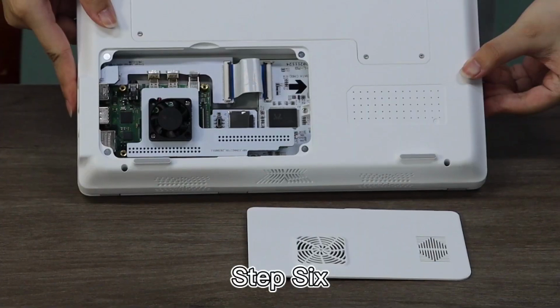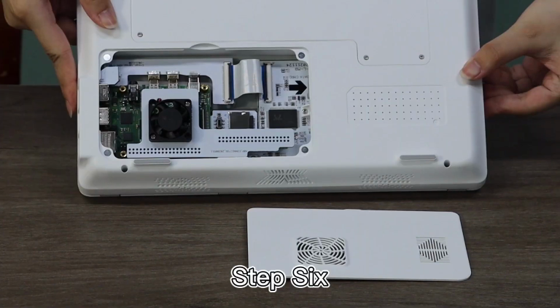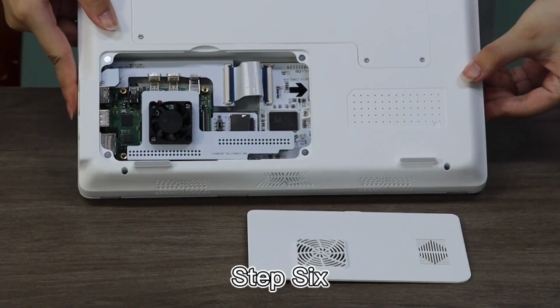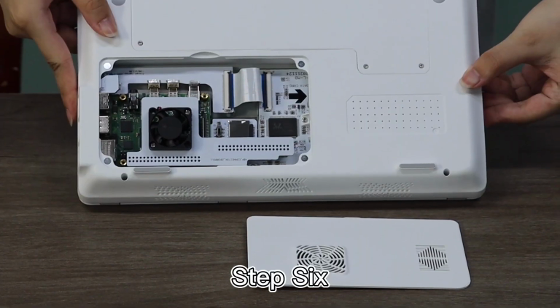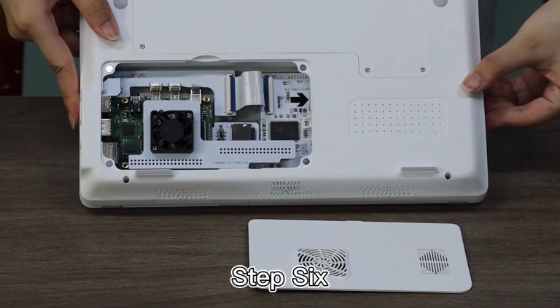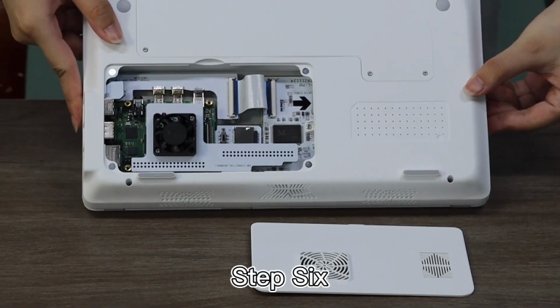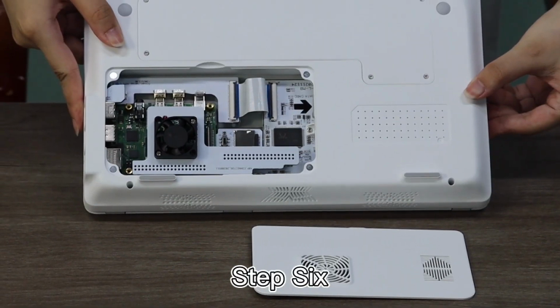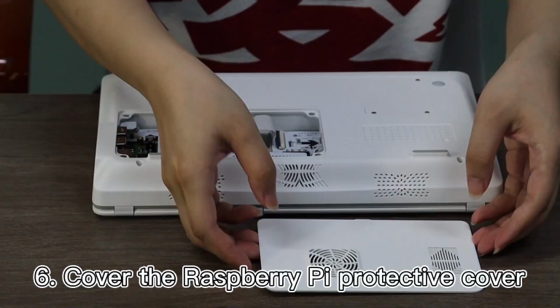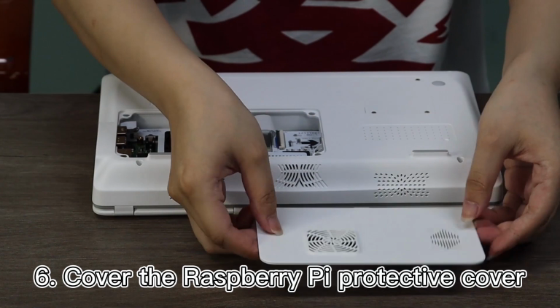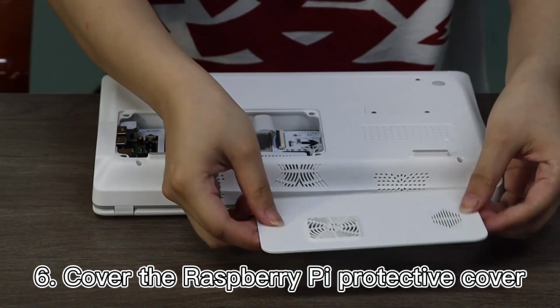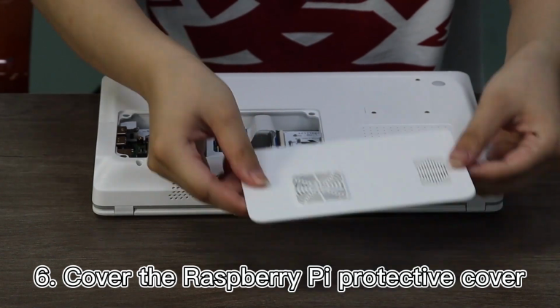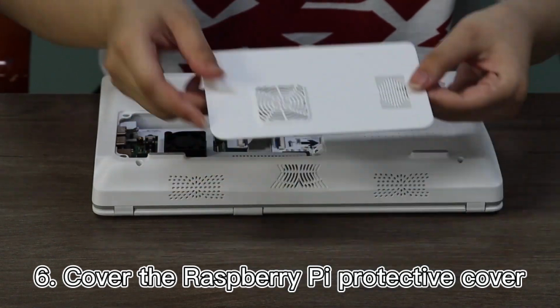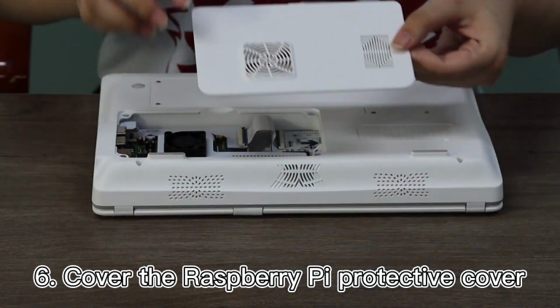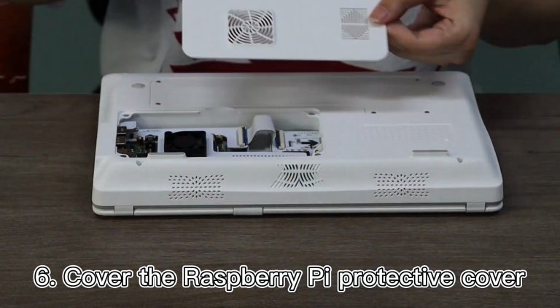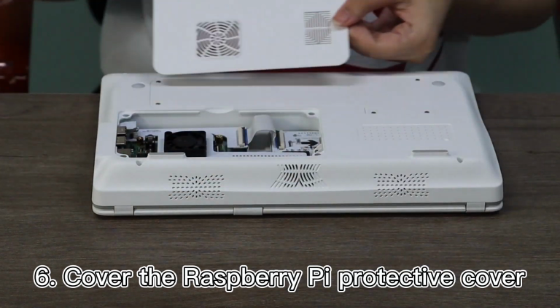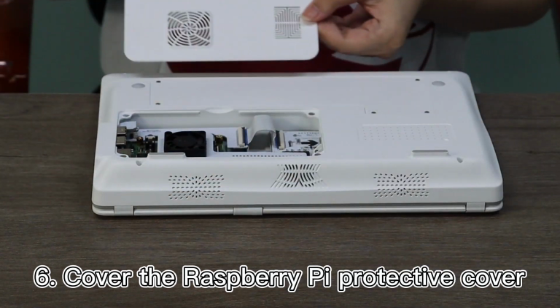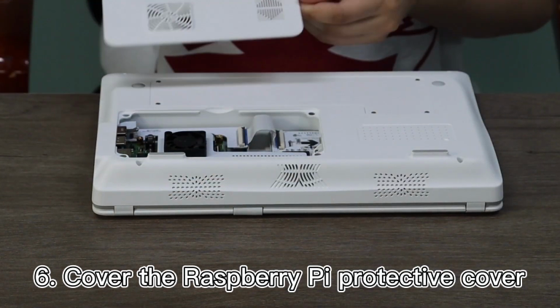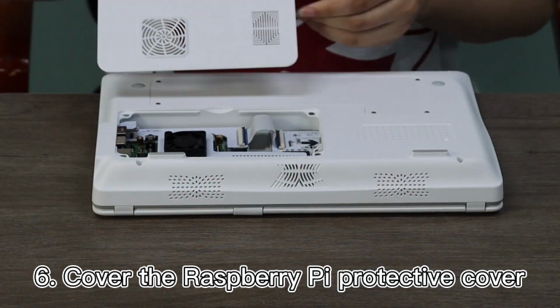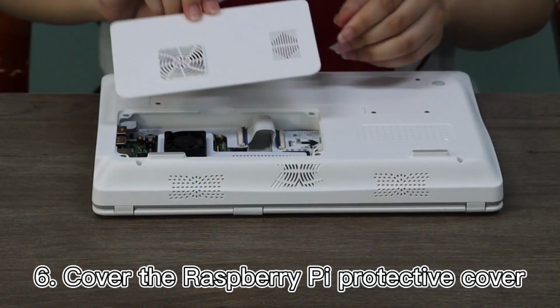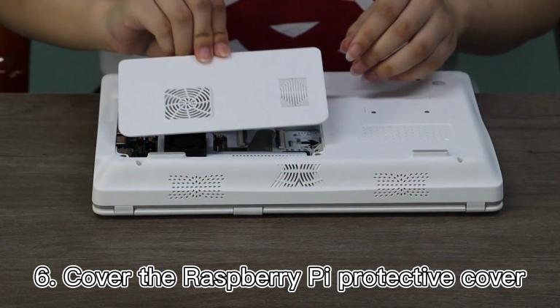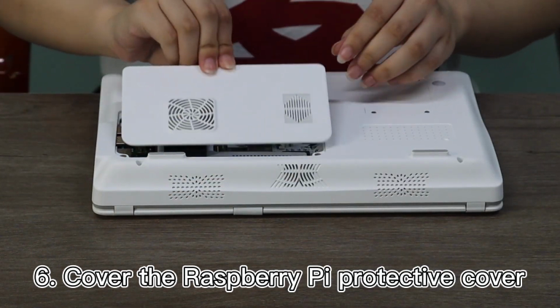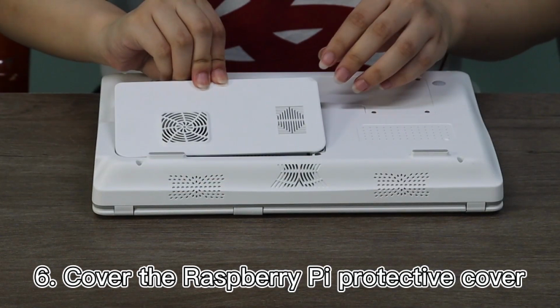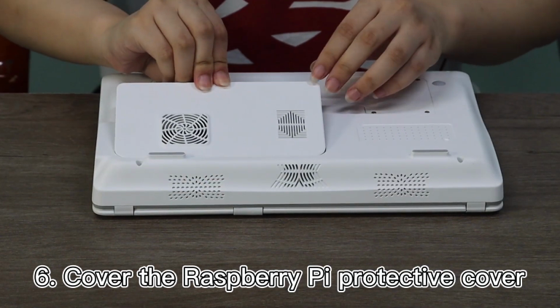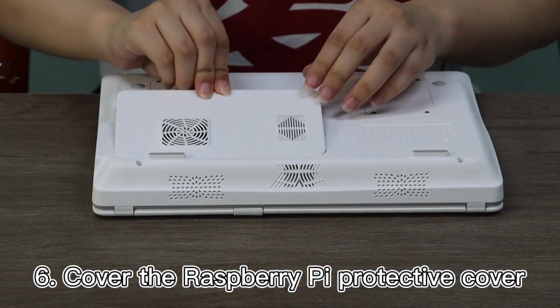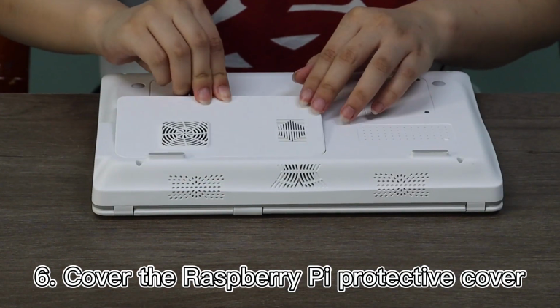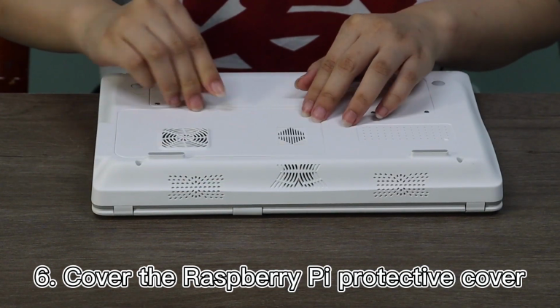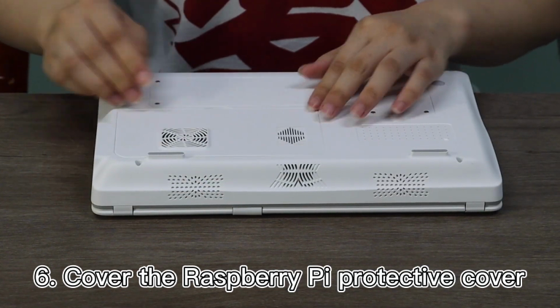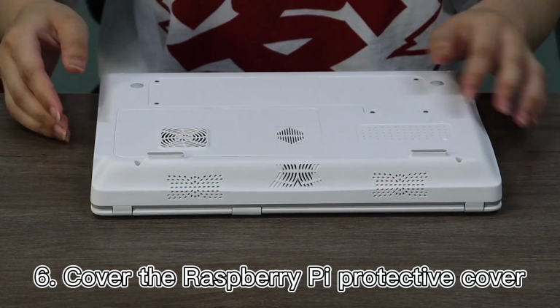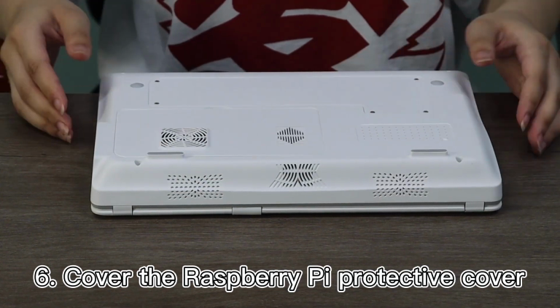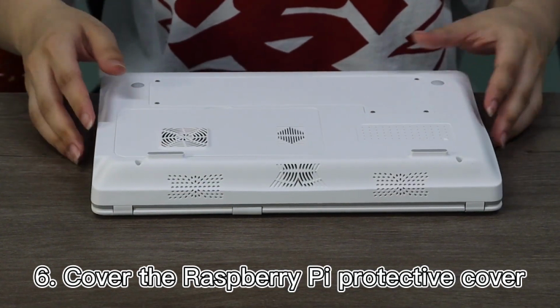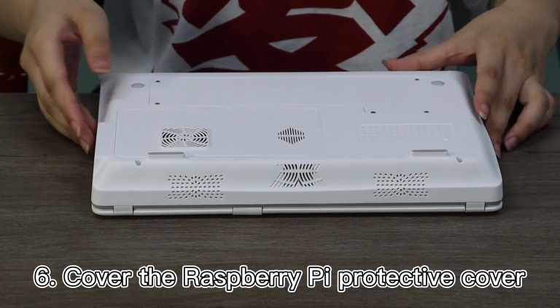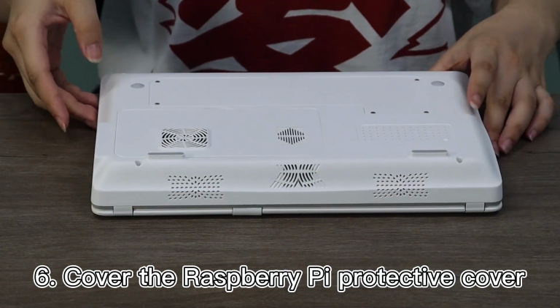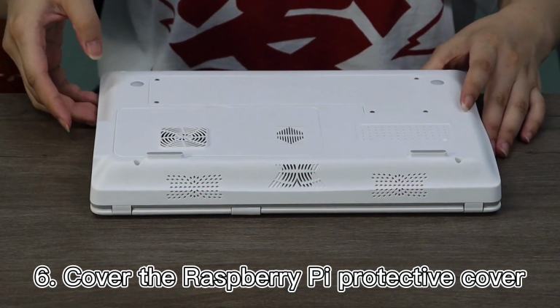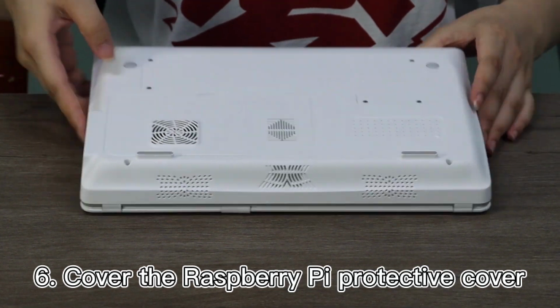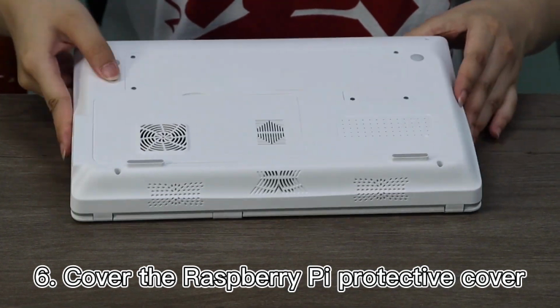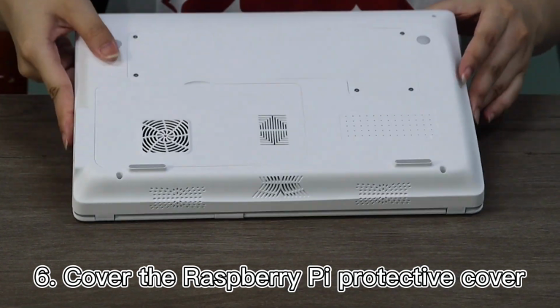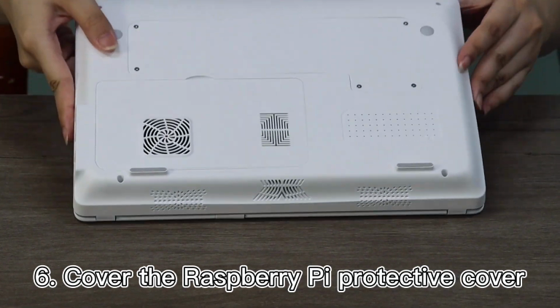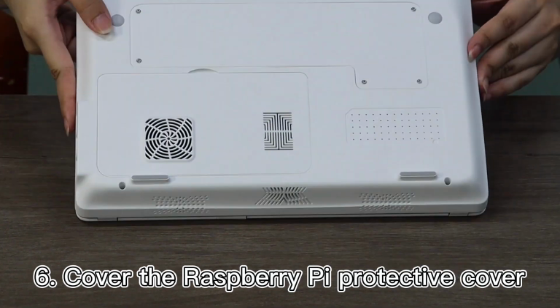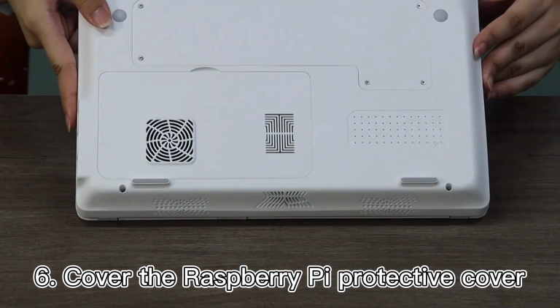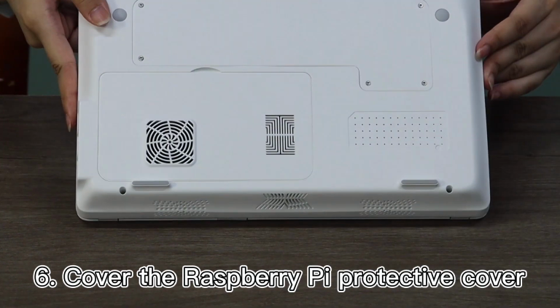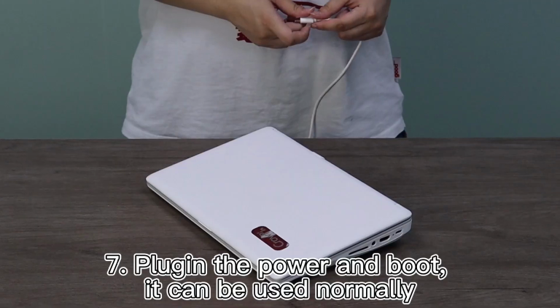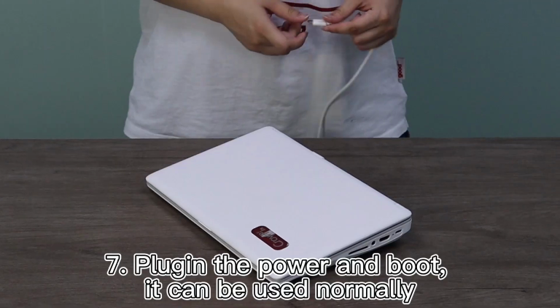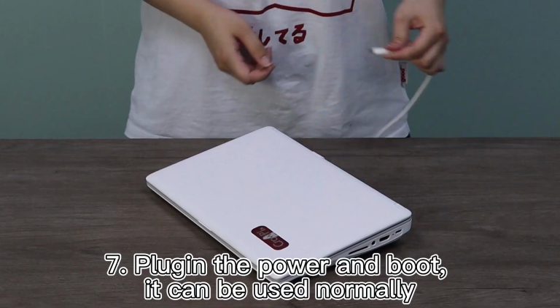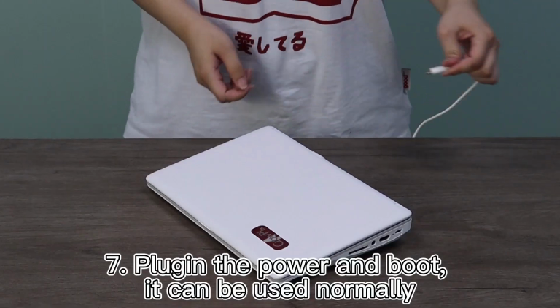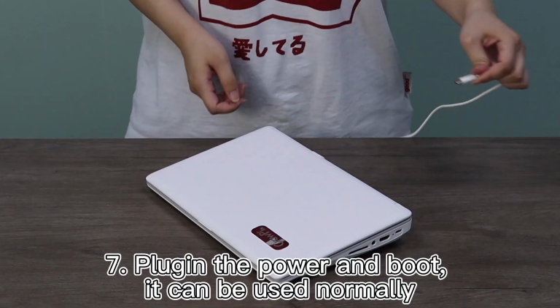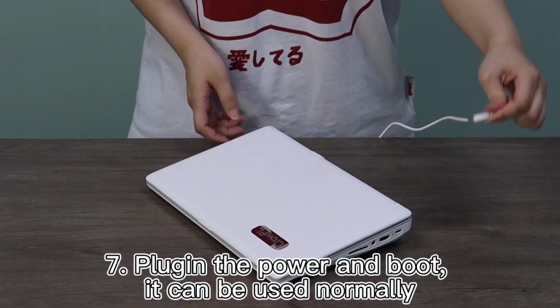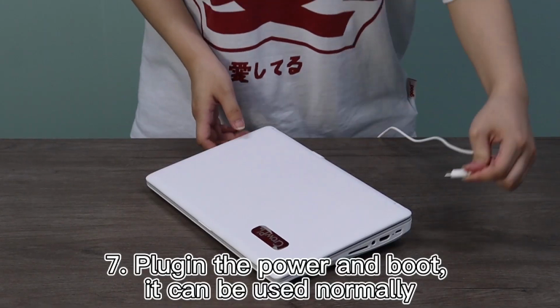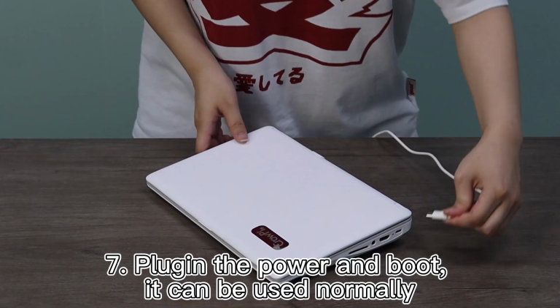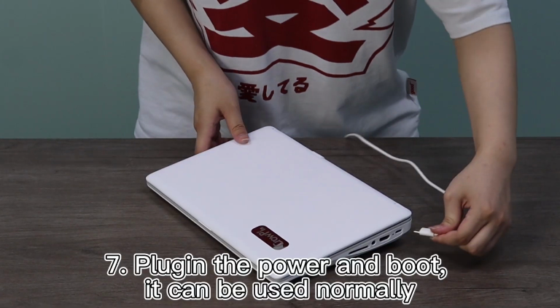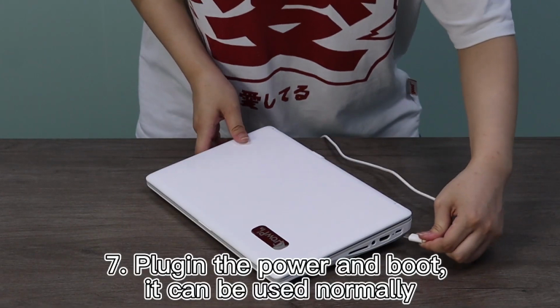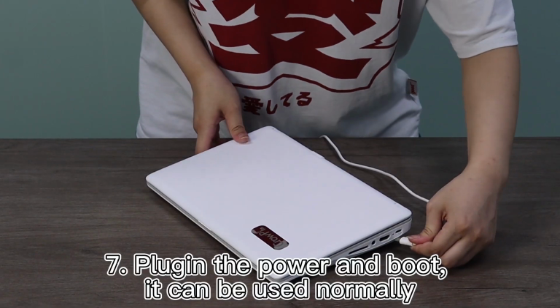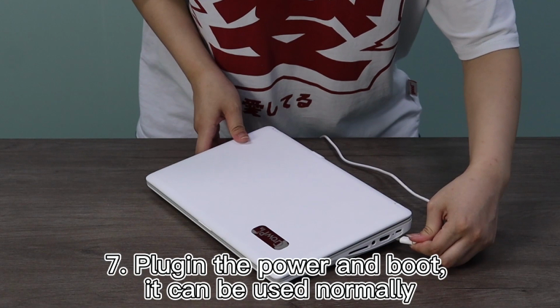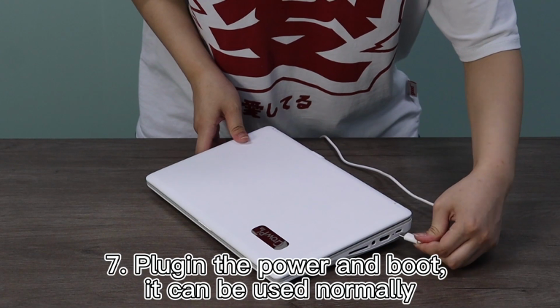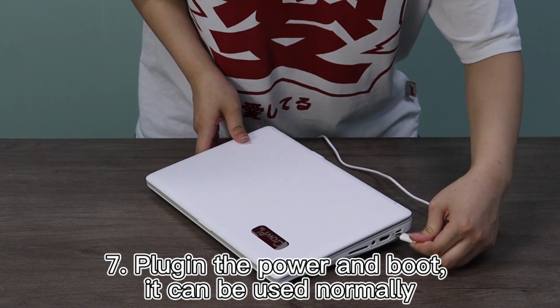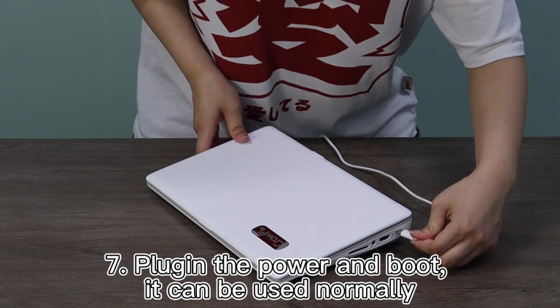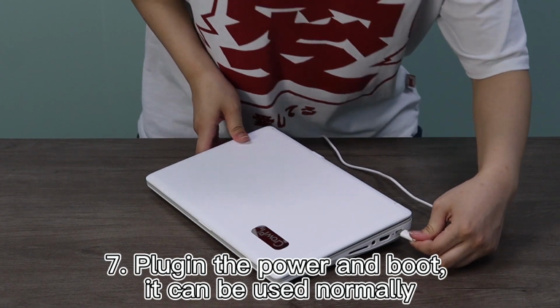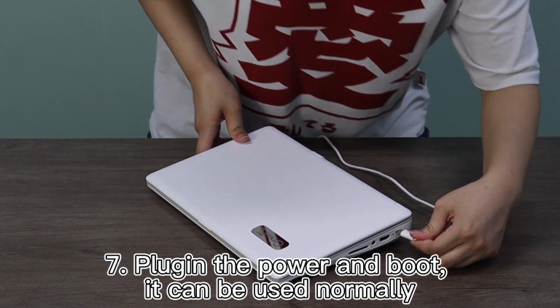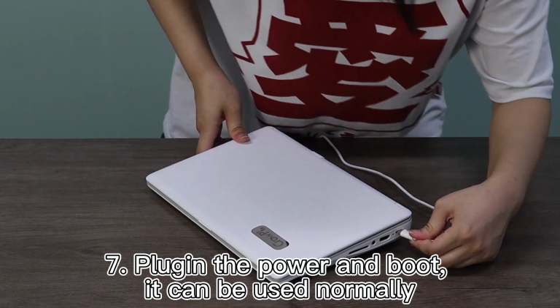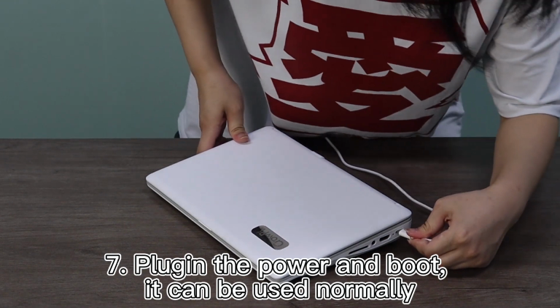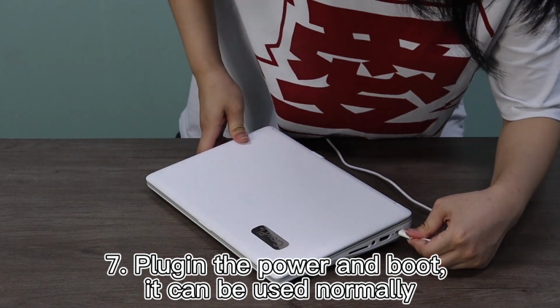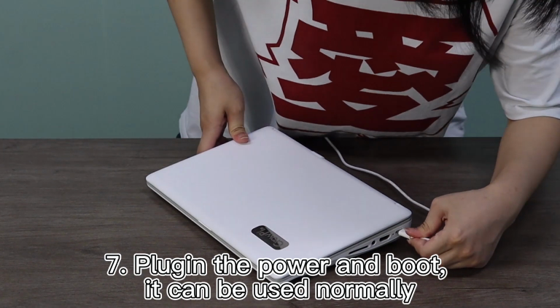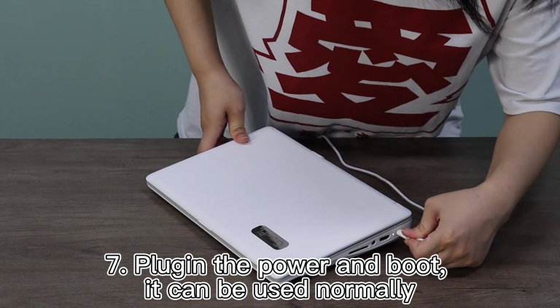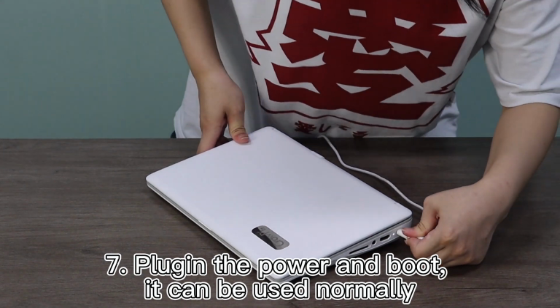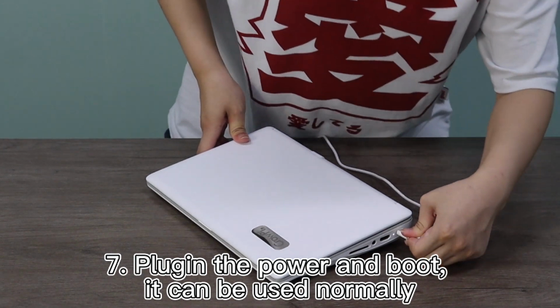Step 6: Cover the Raspberry Pi protective cover, plug in the power and boot. It can be used normally.